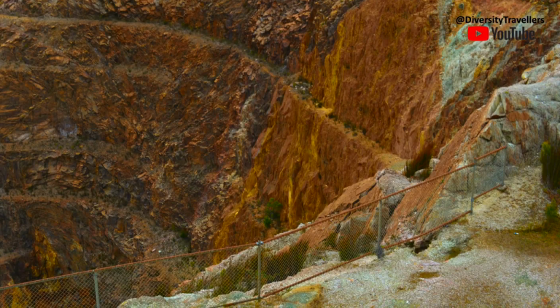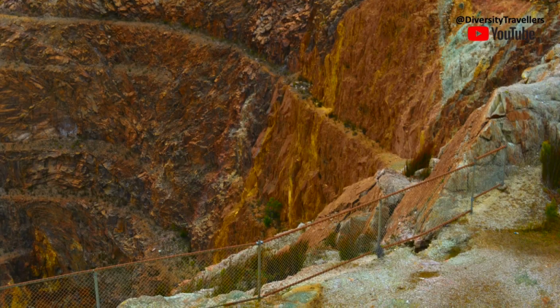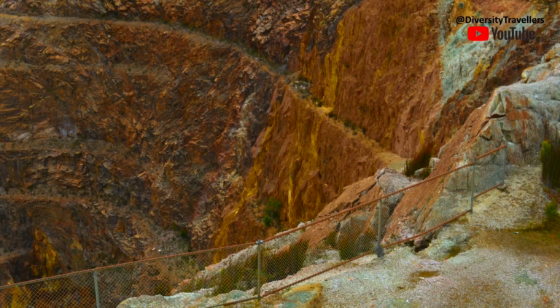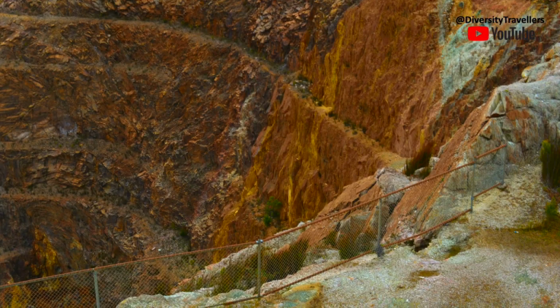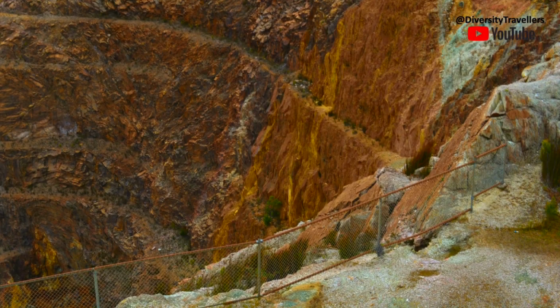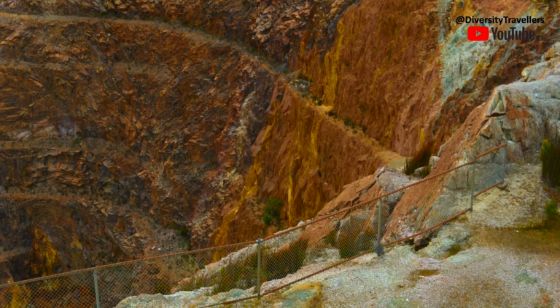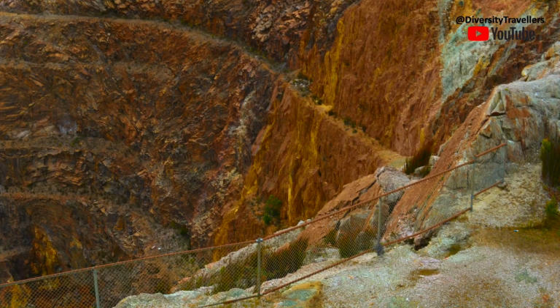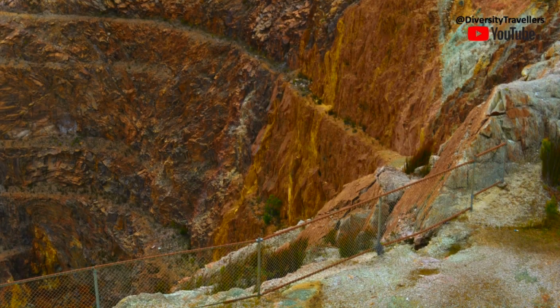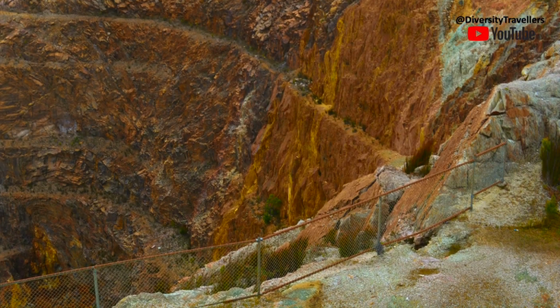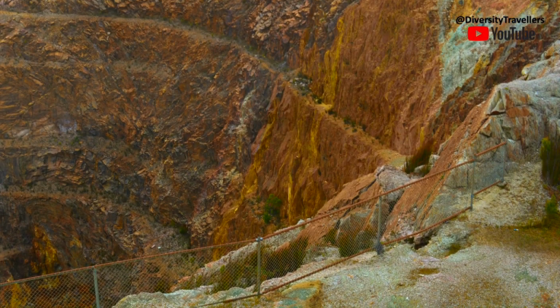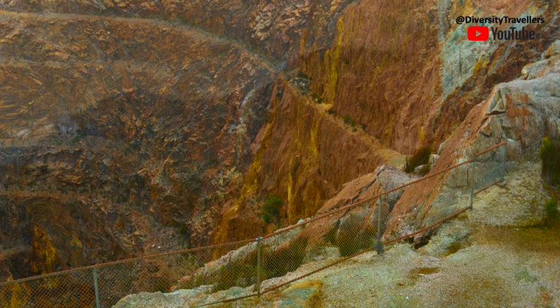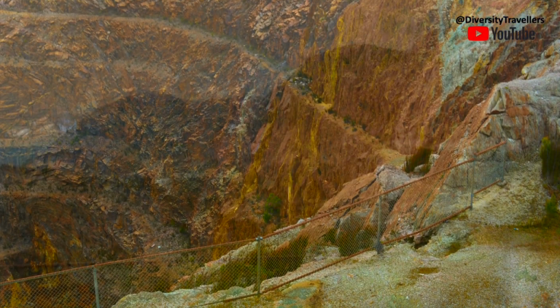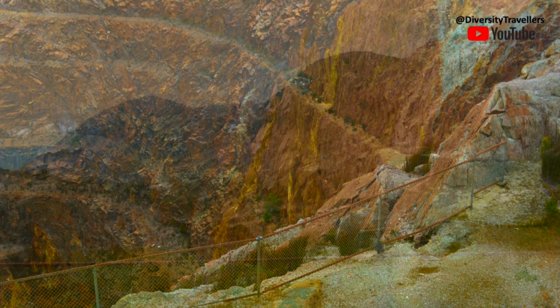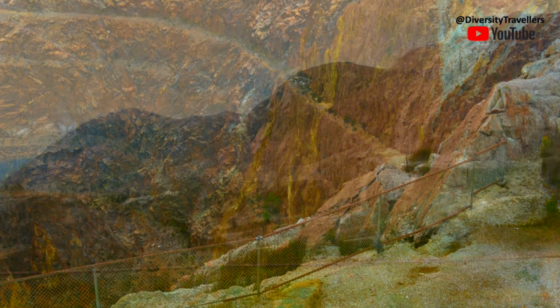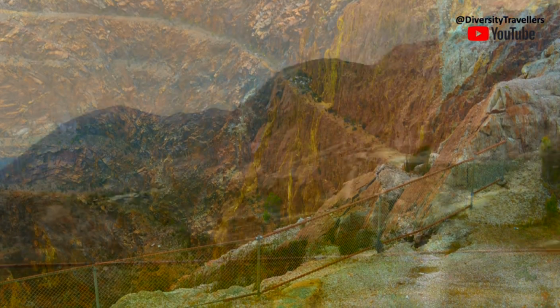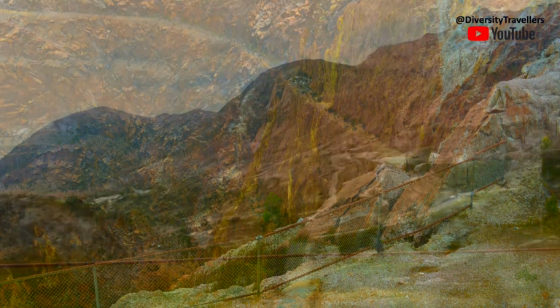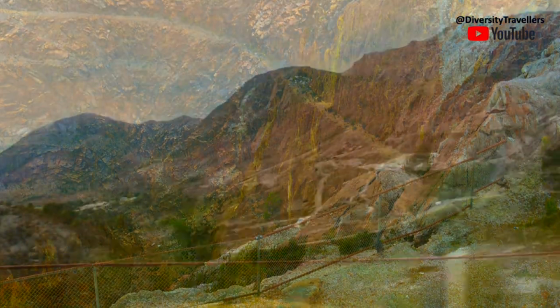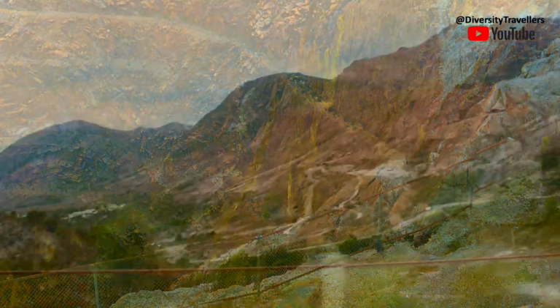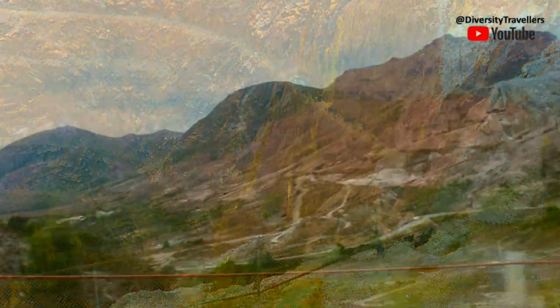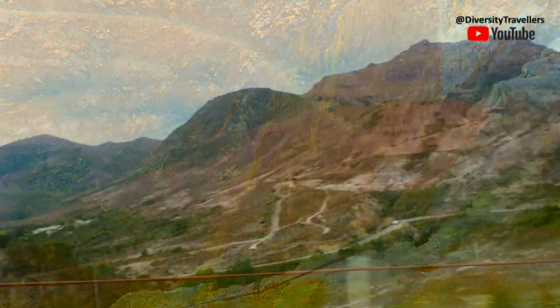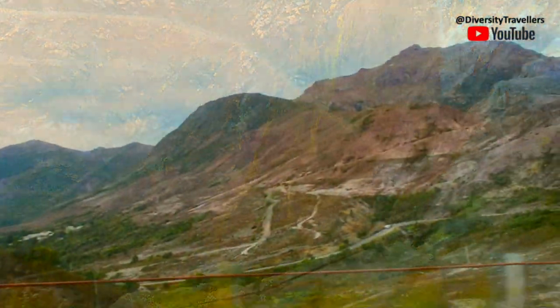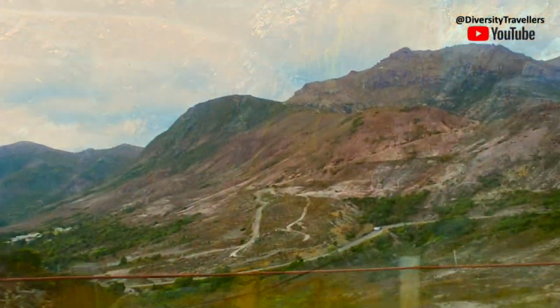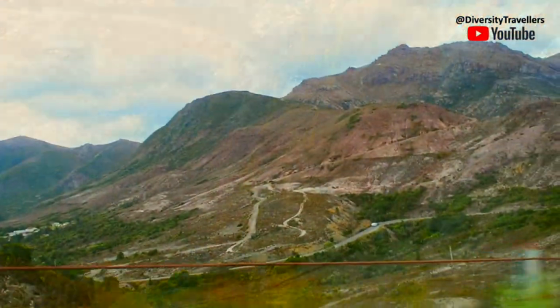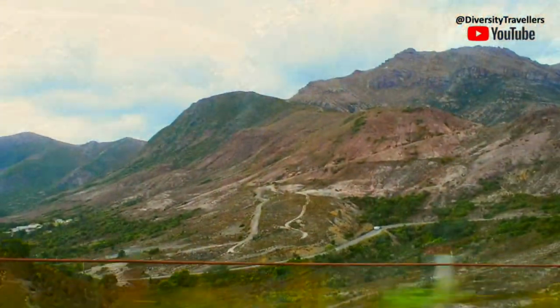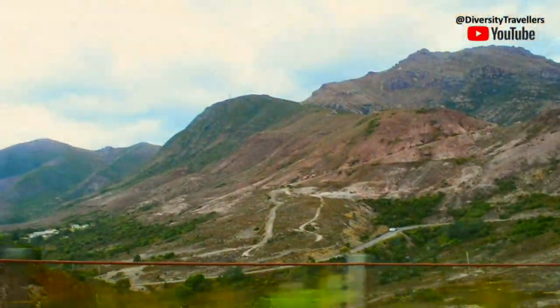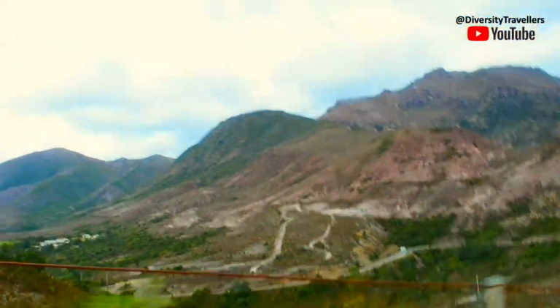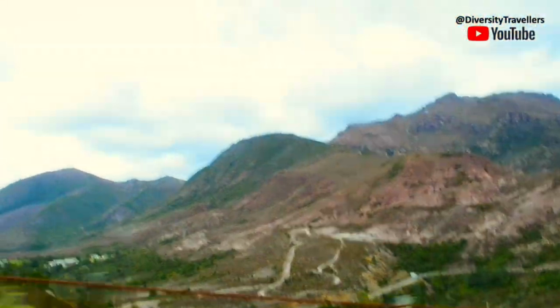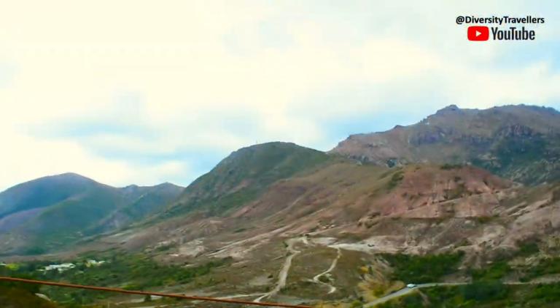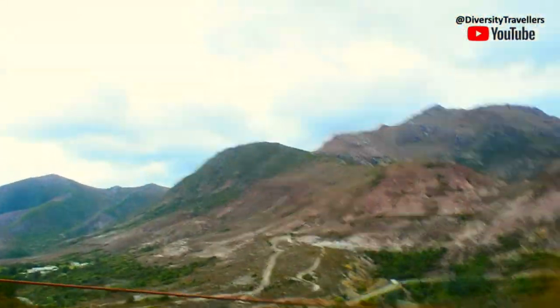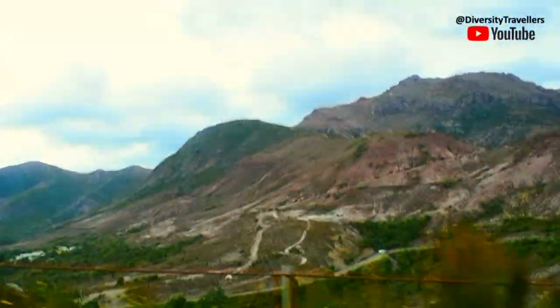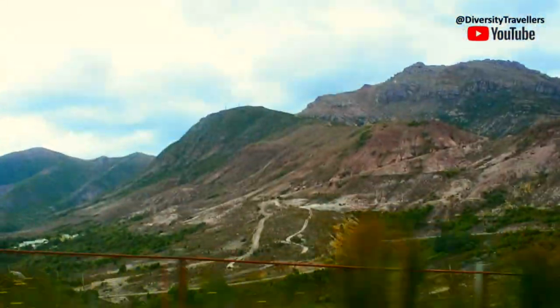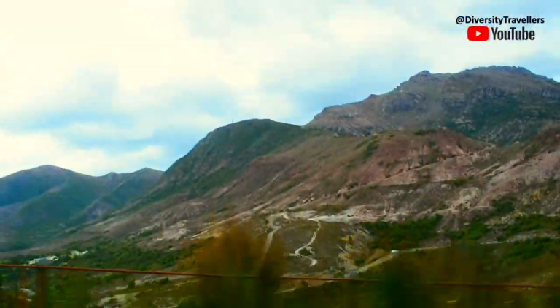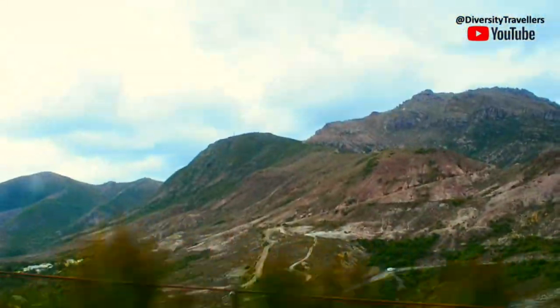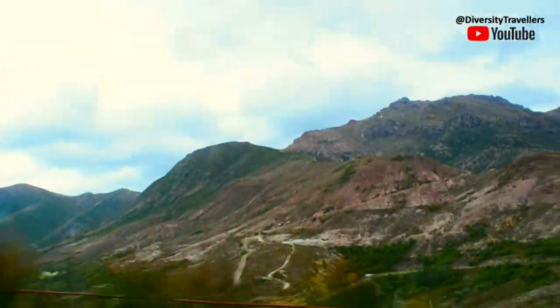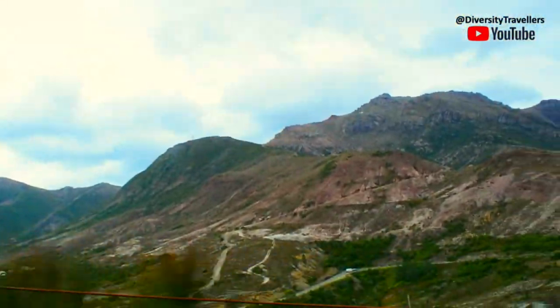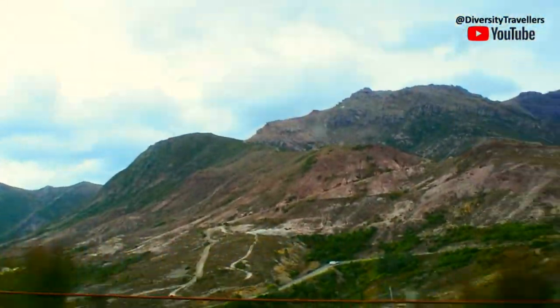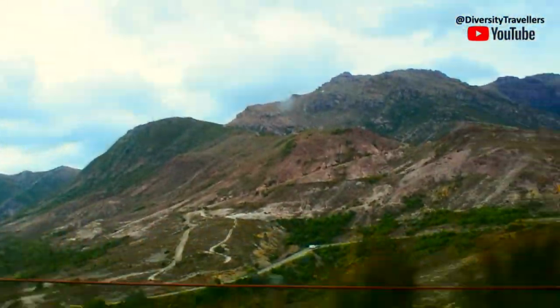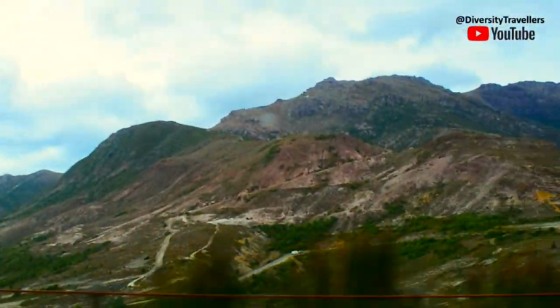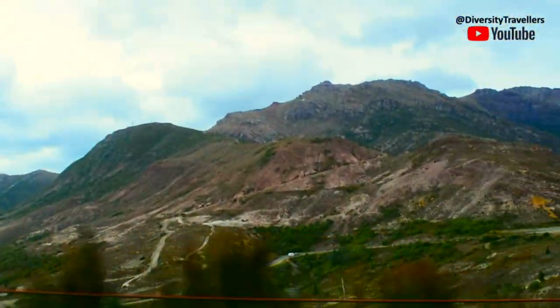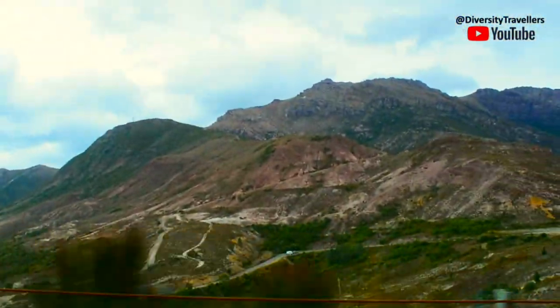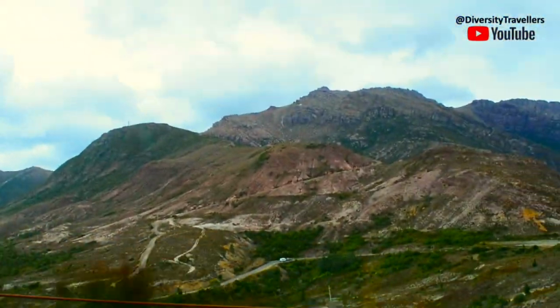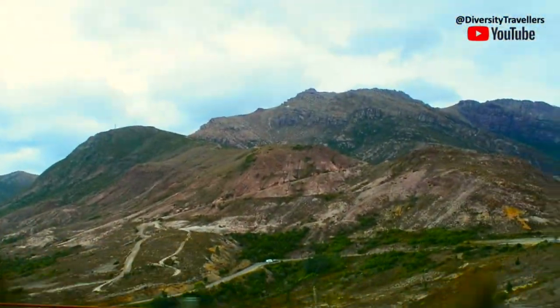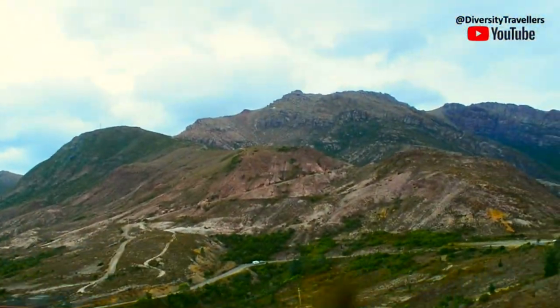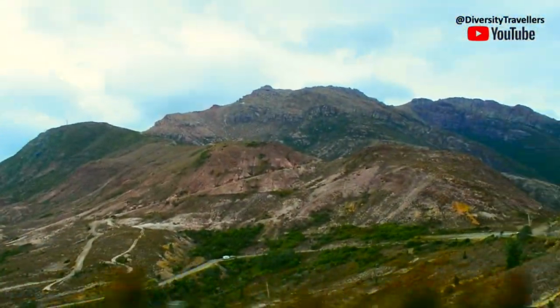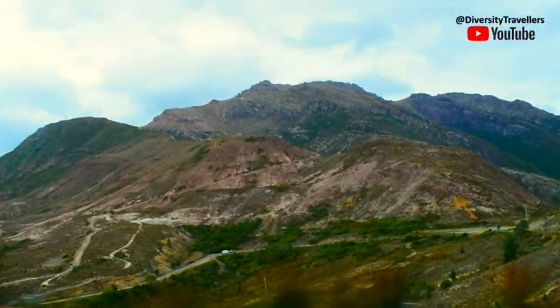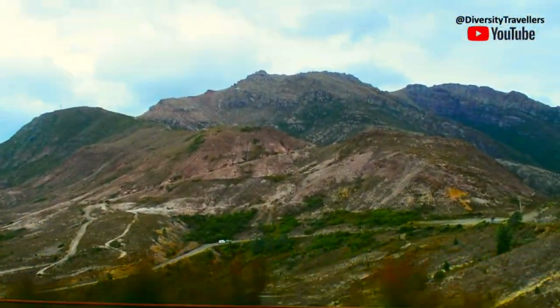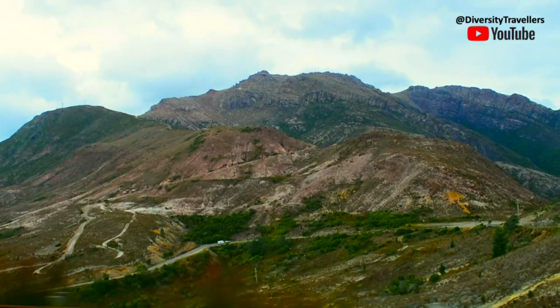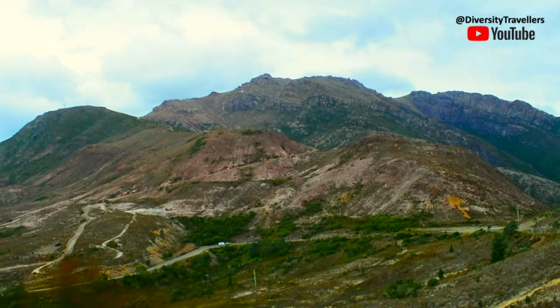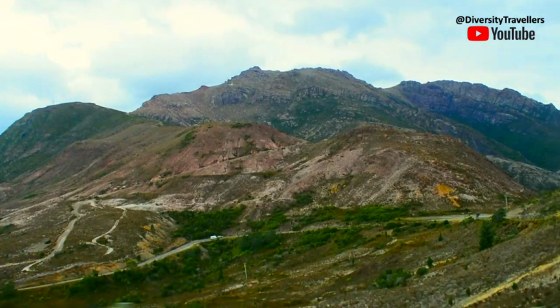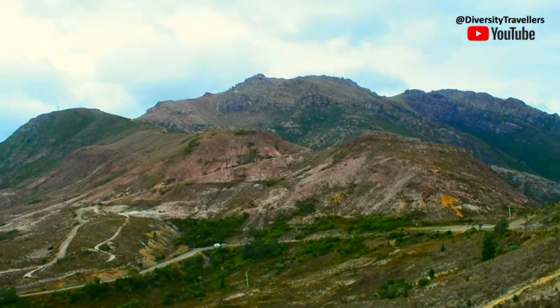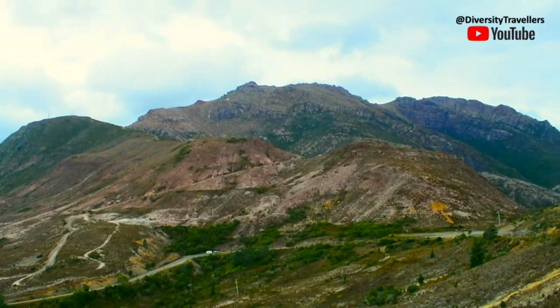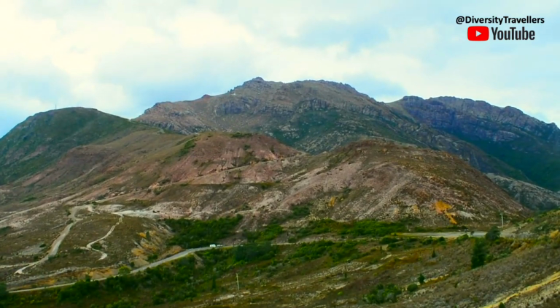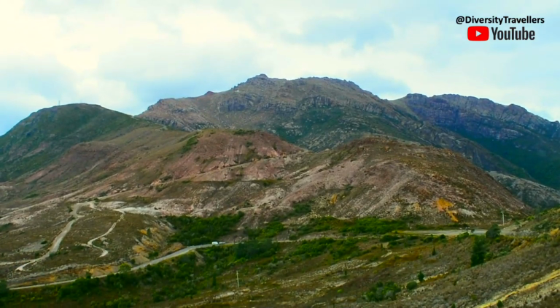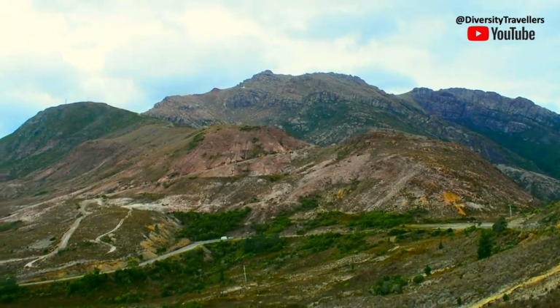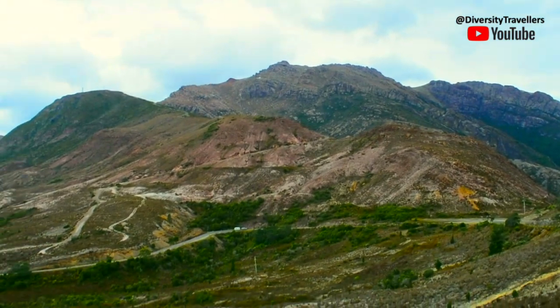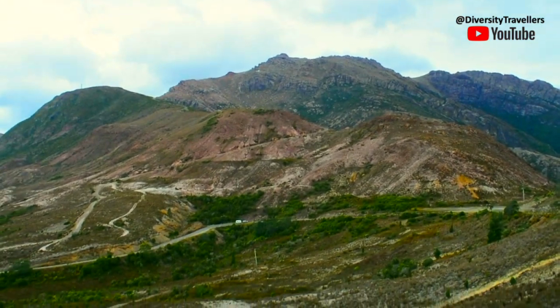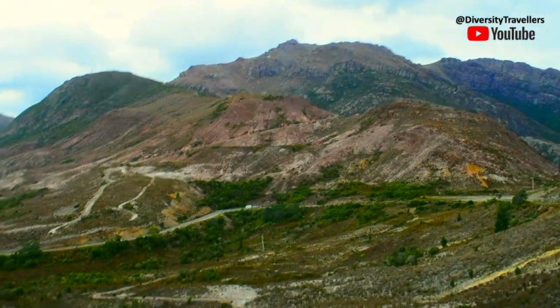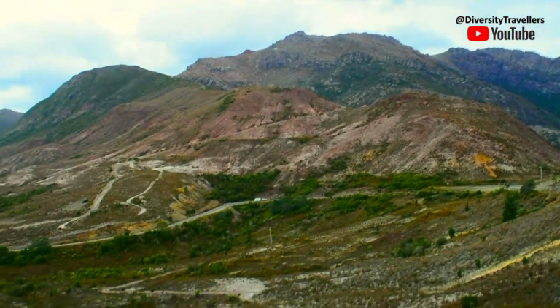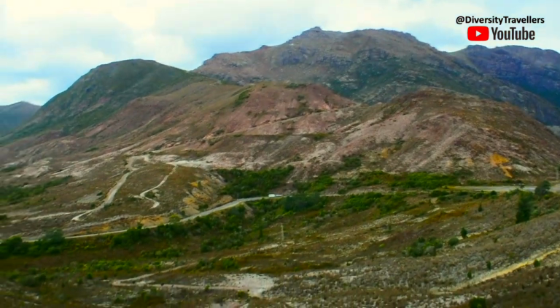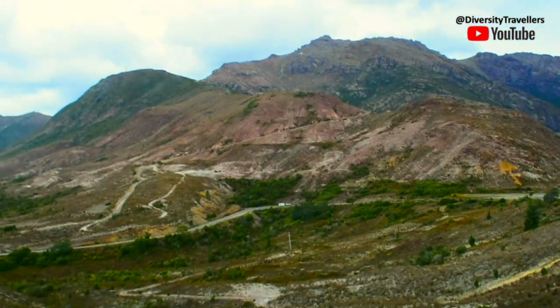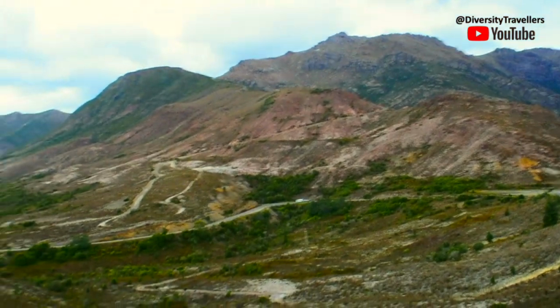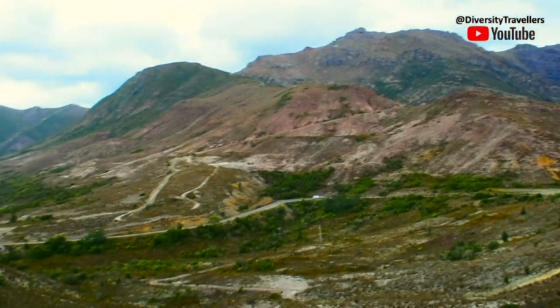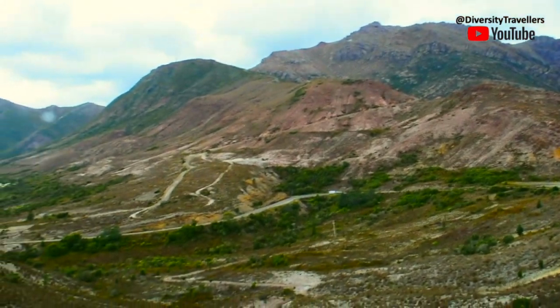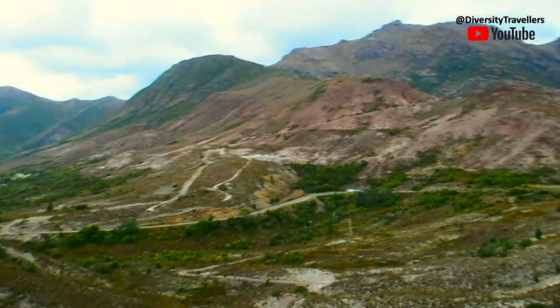It was so windy we couldn't stand more than a few minutes at Iron Blow, so we moved on towards Cradle Mountain National Park.